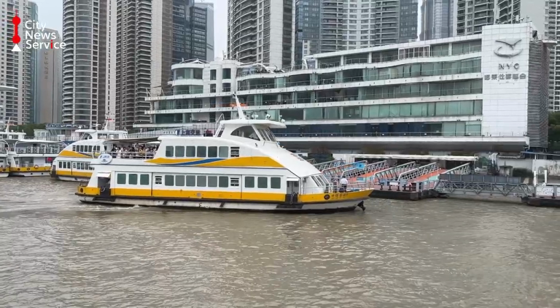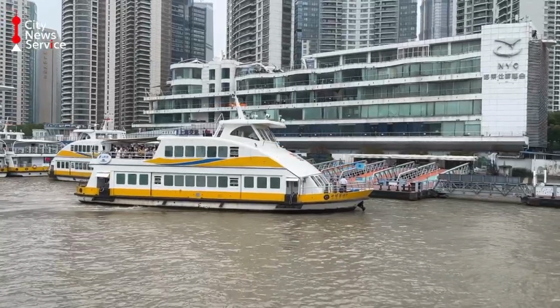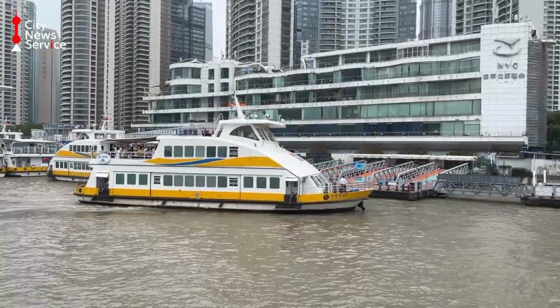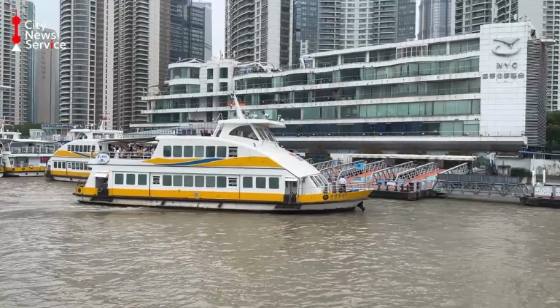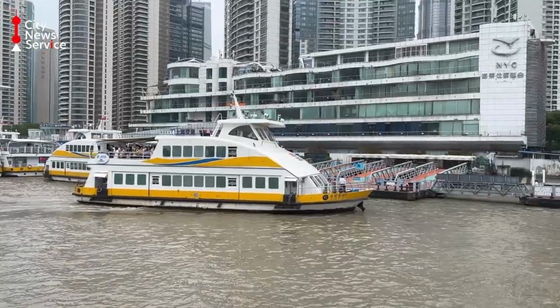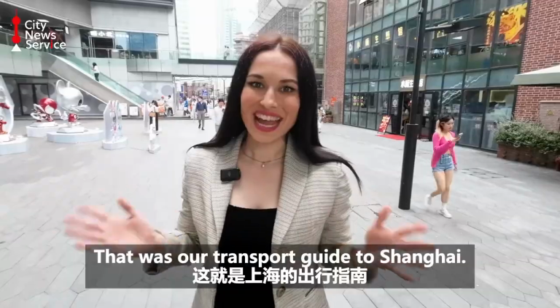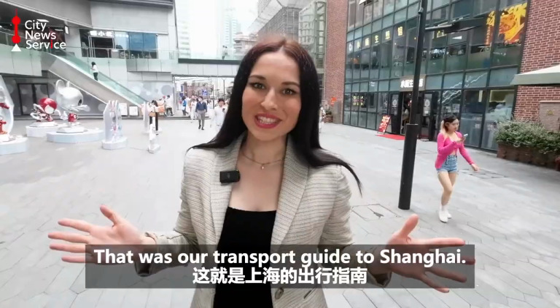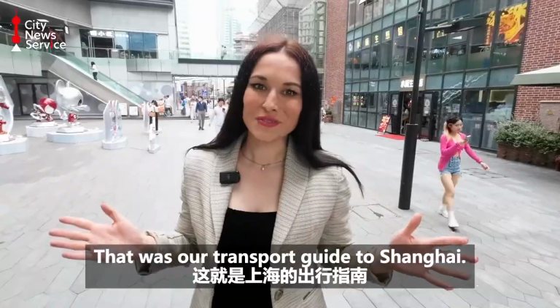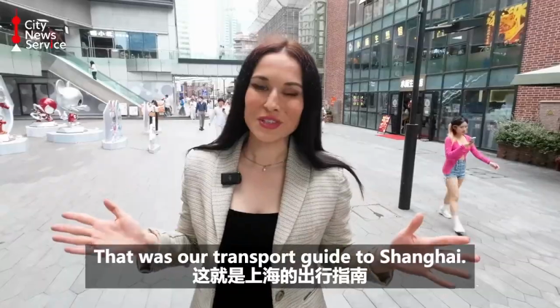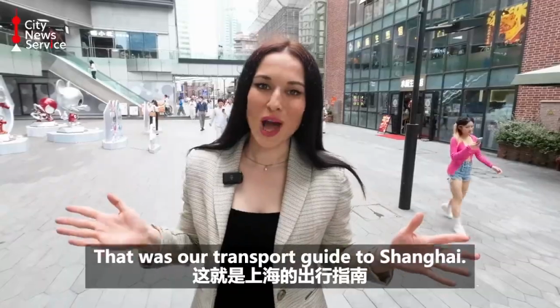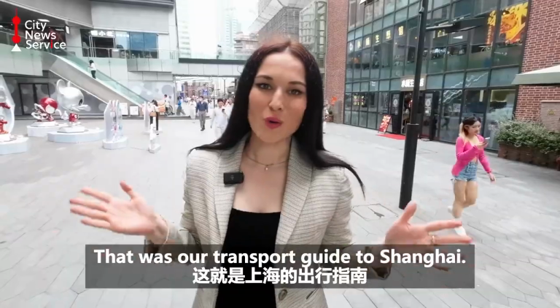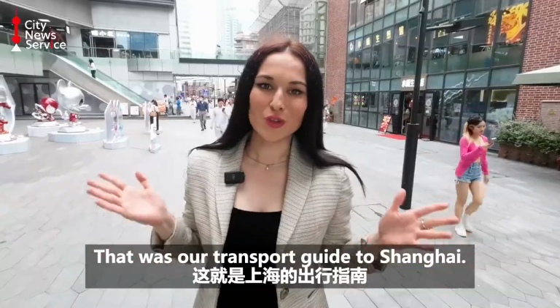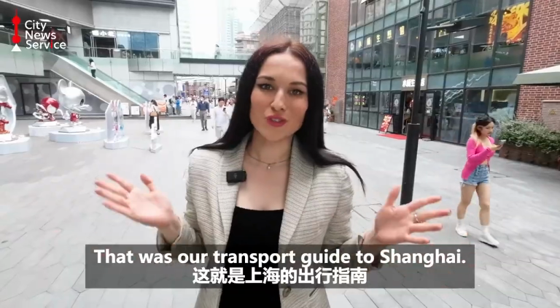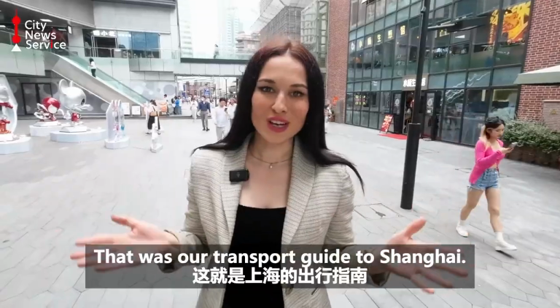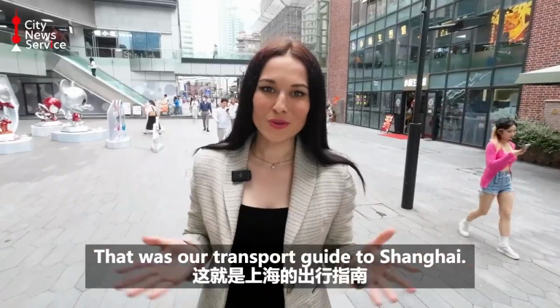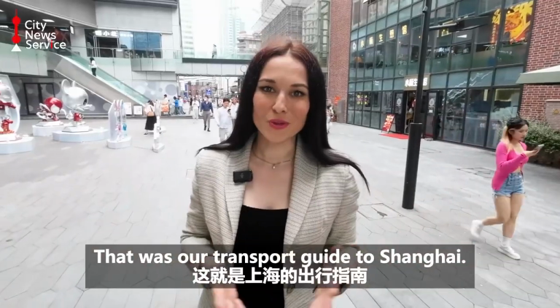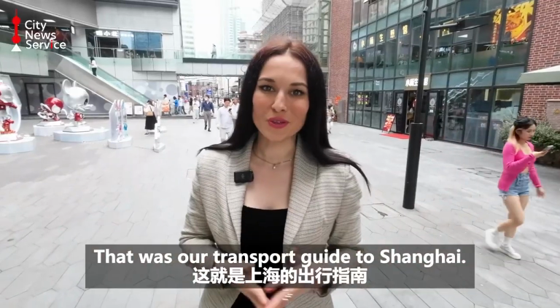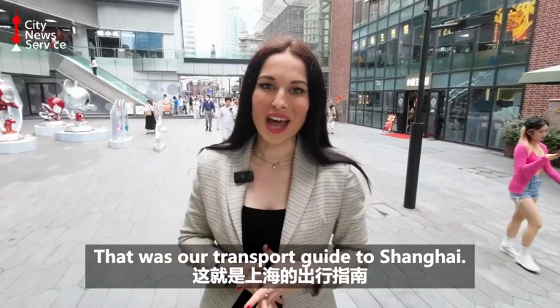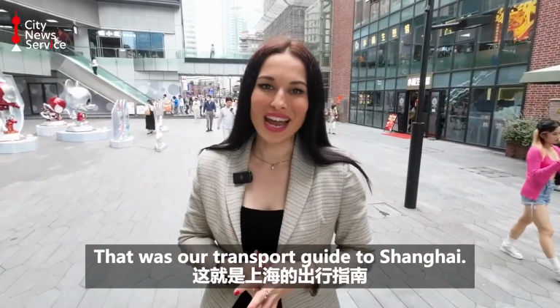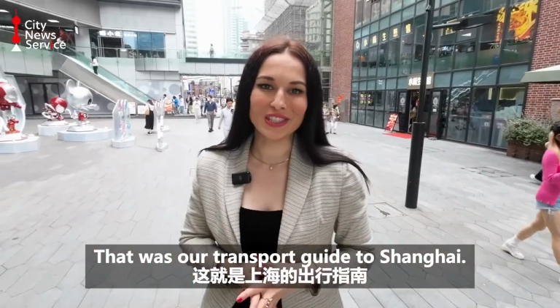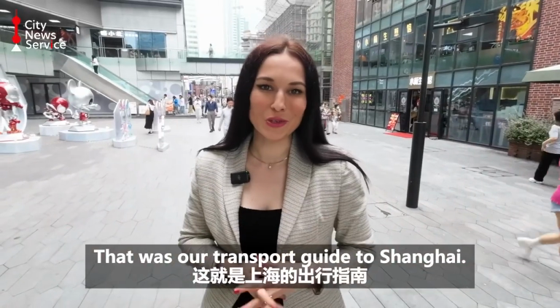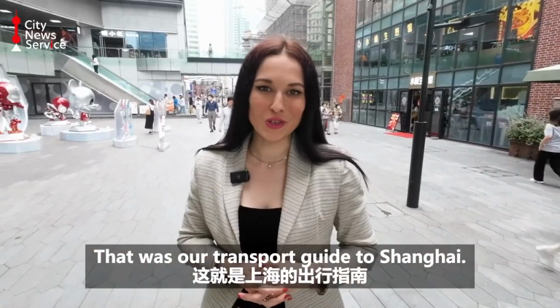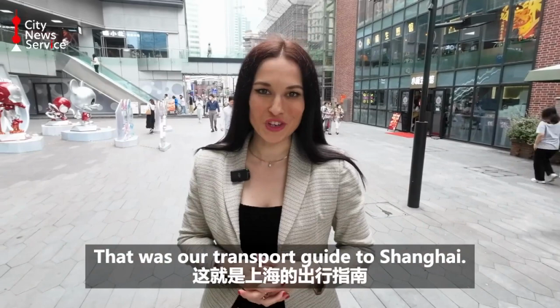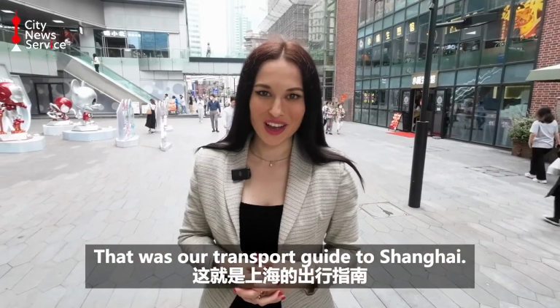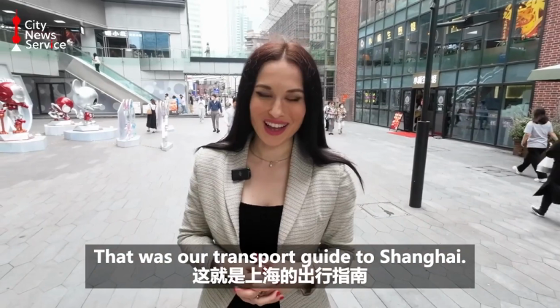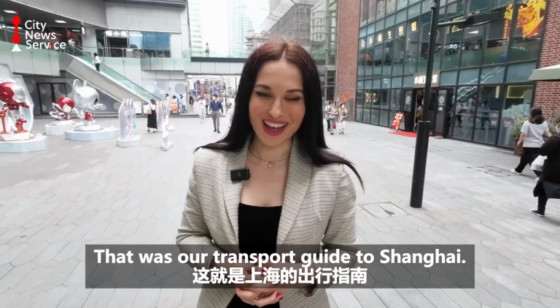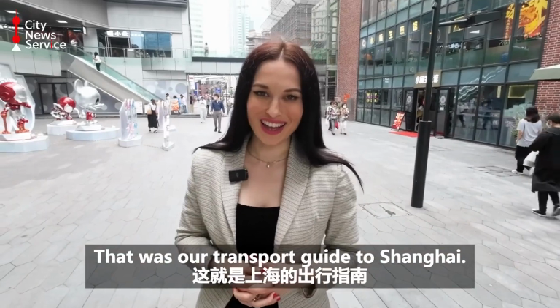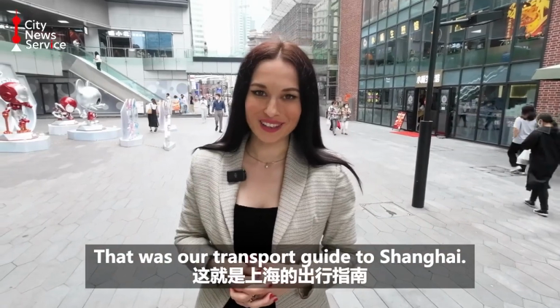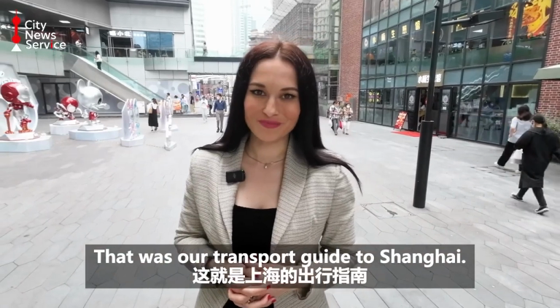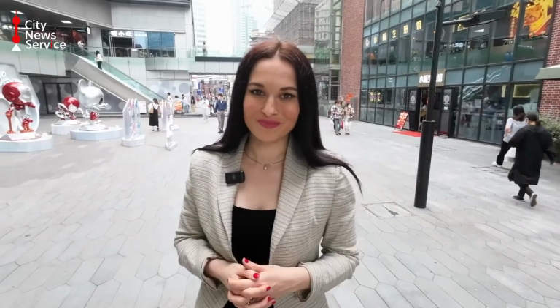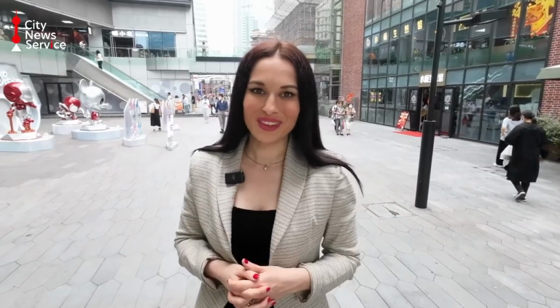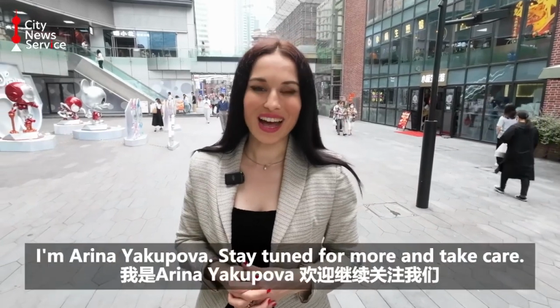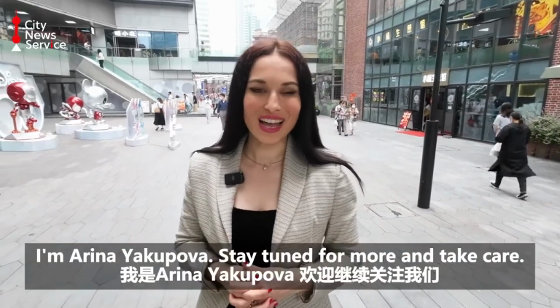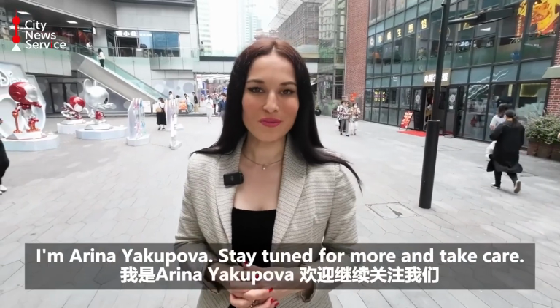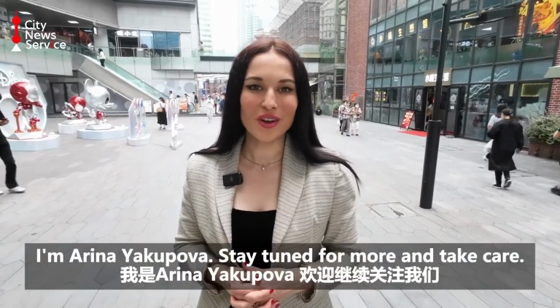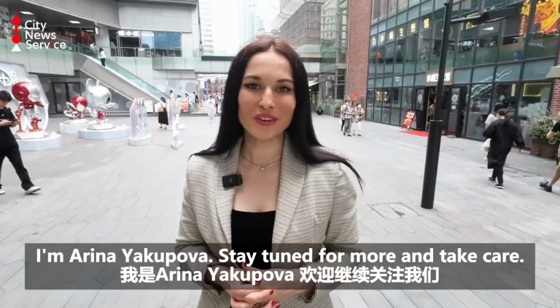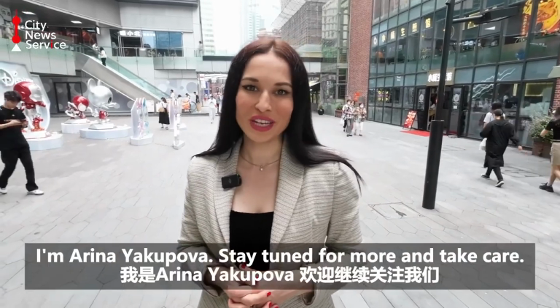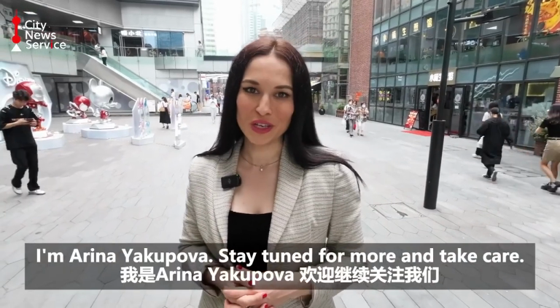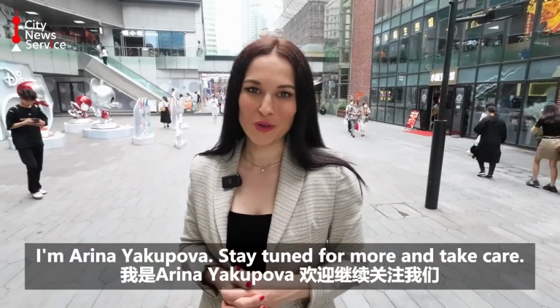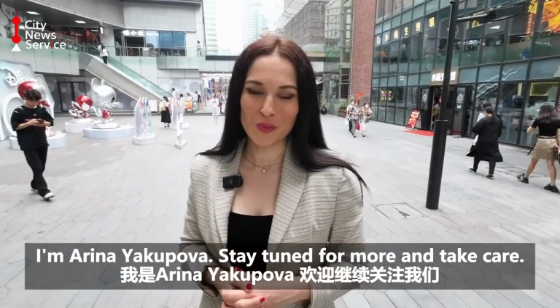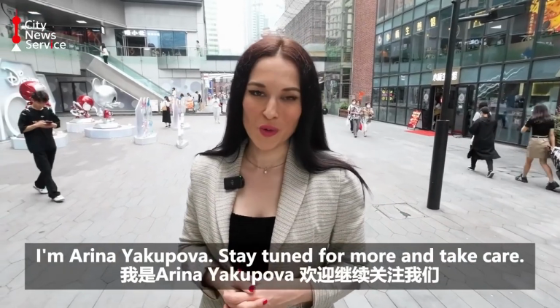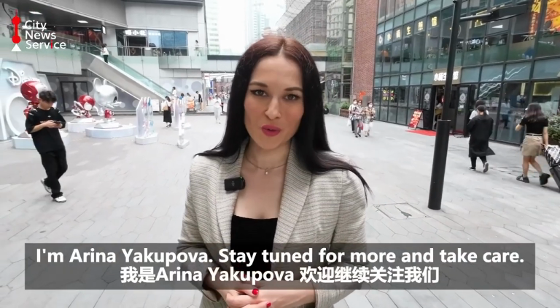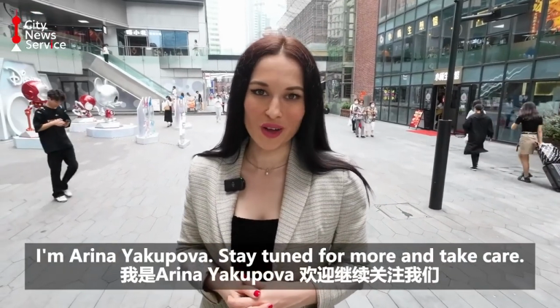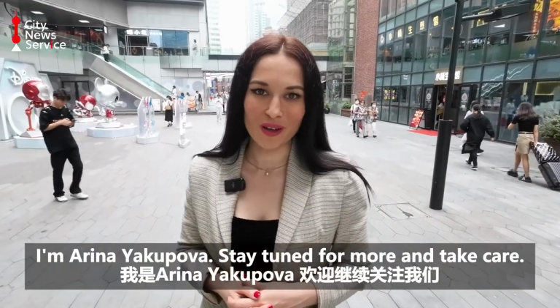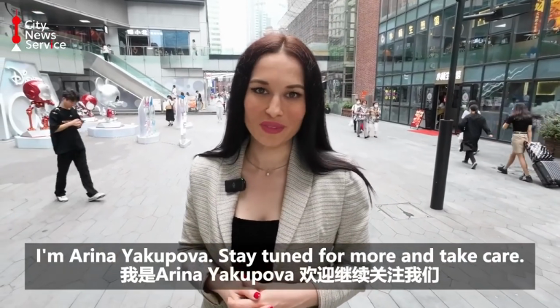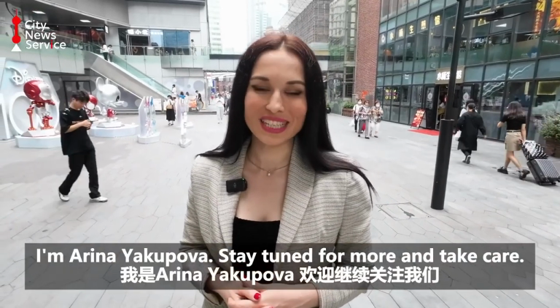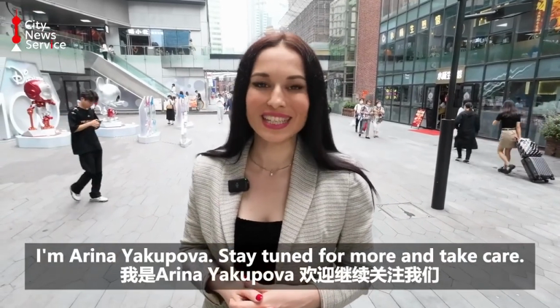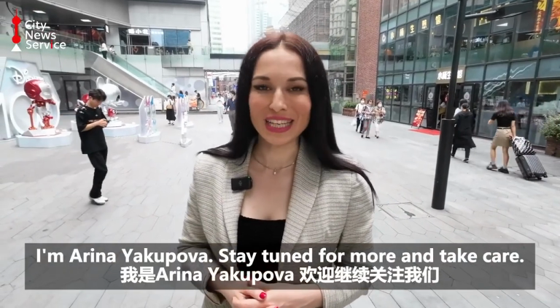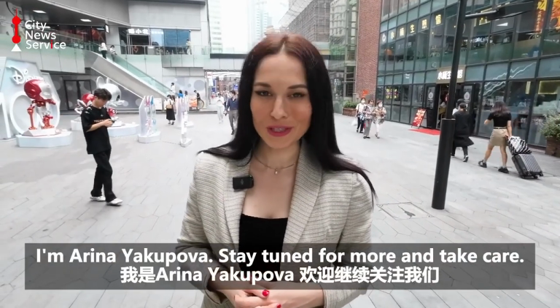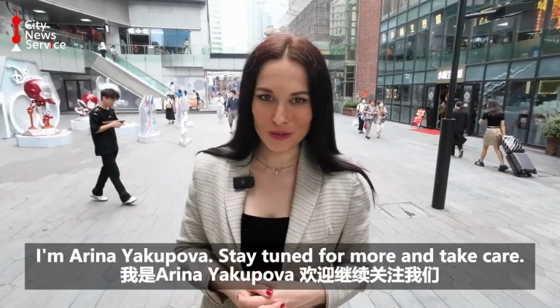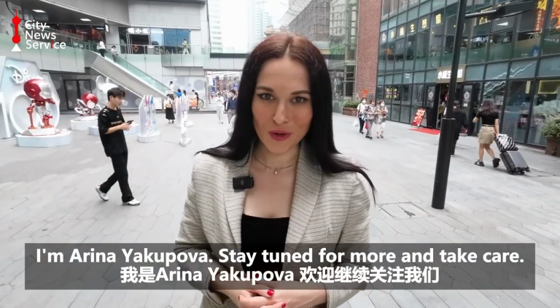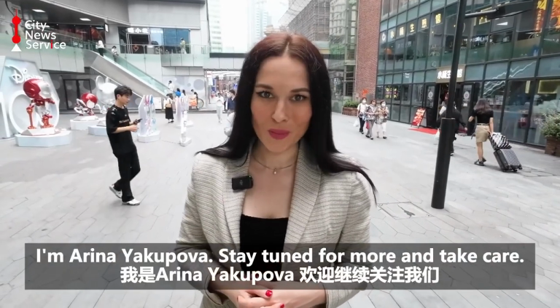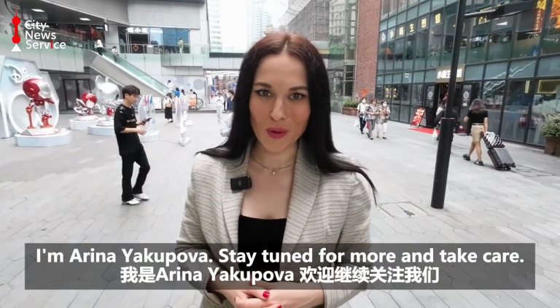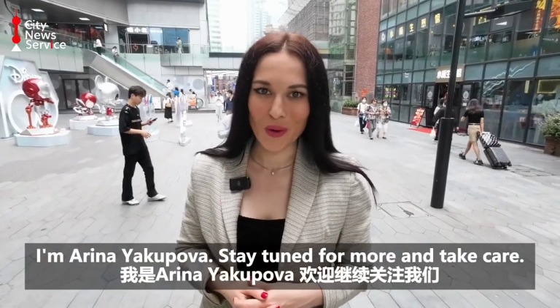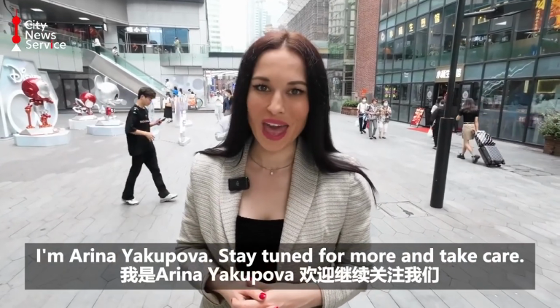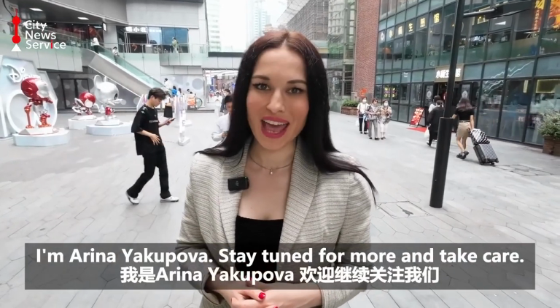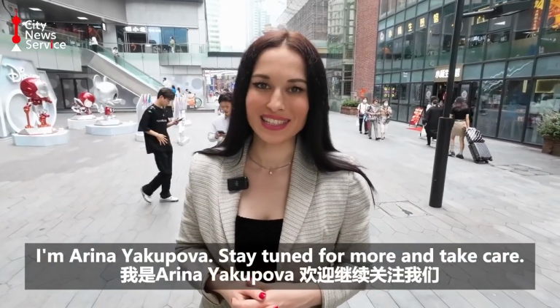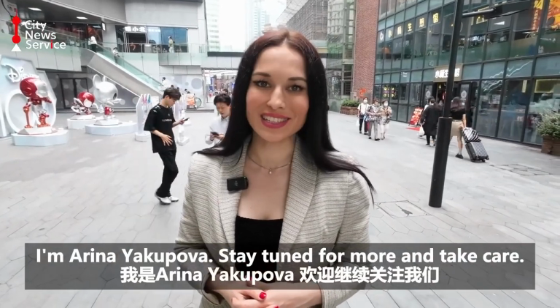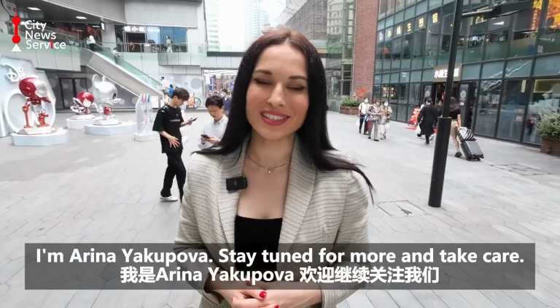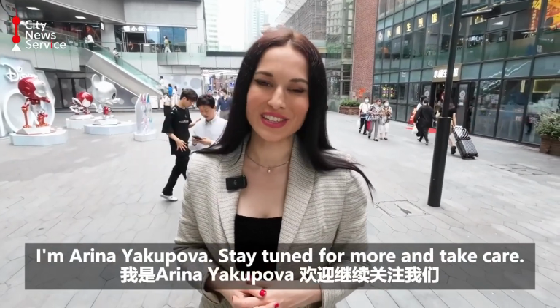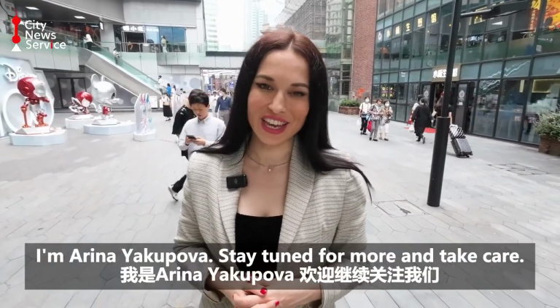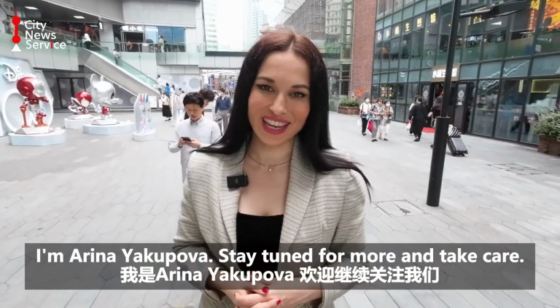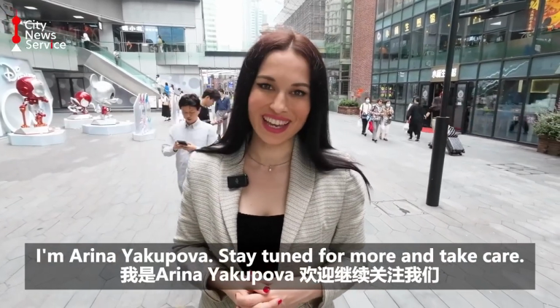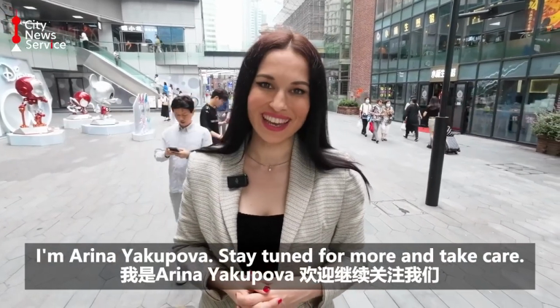That was our transport guide to Shanghai. I'm Marina Yakupova. Stay tuned for more and take care!